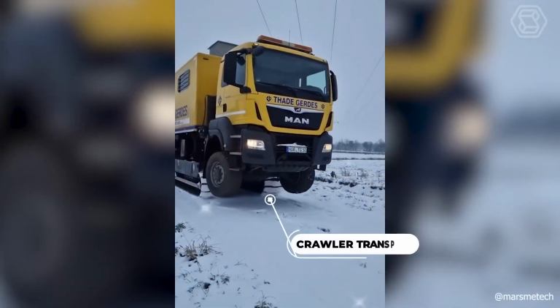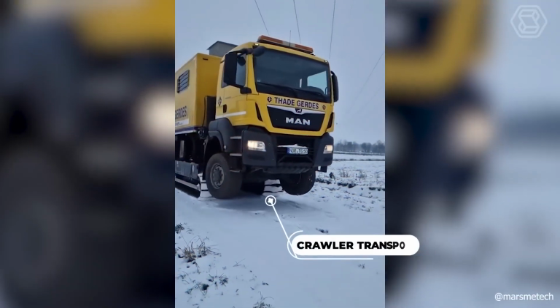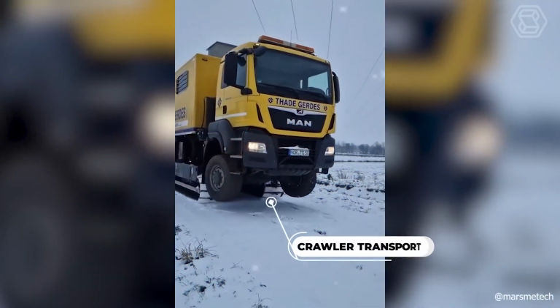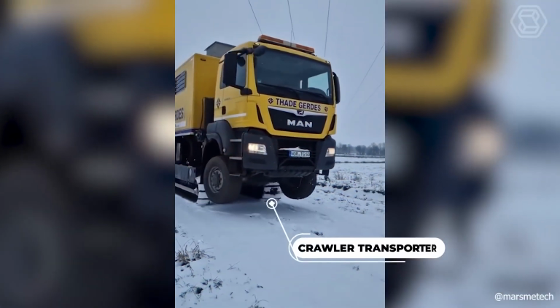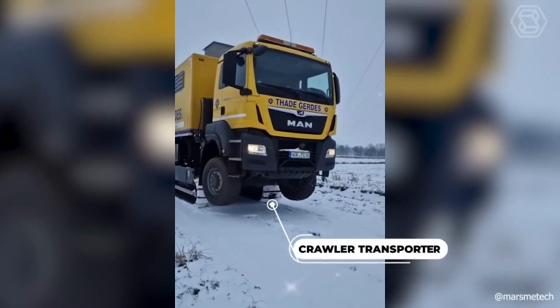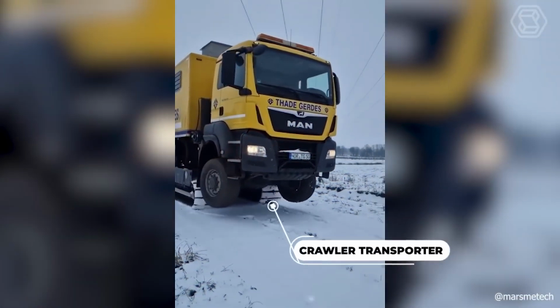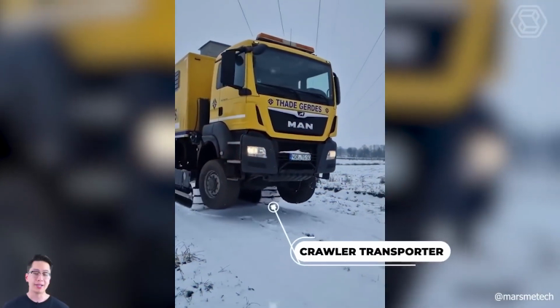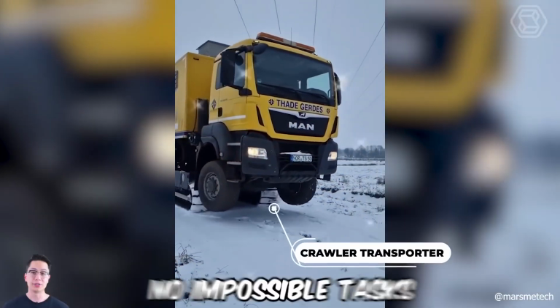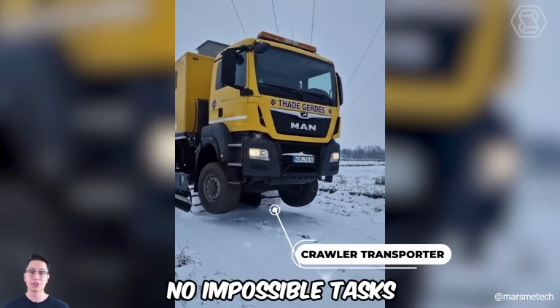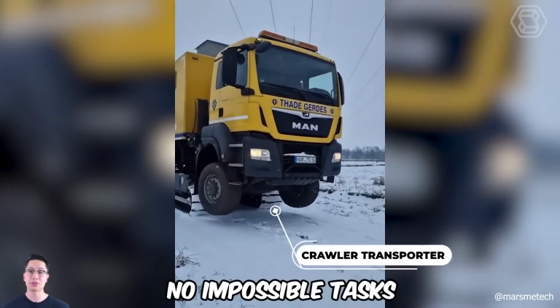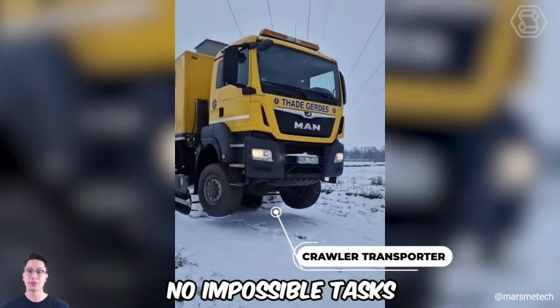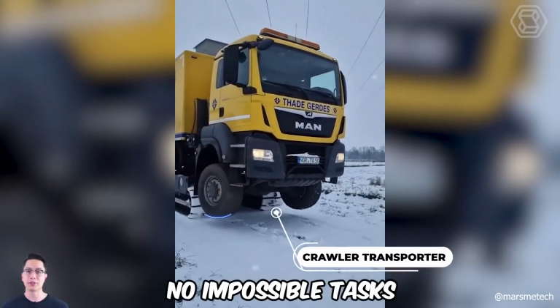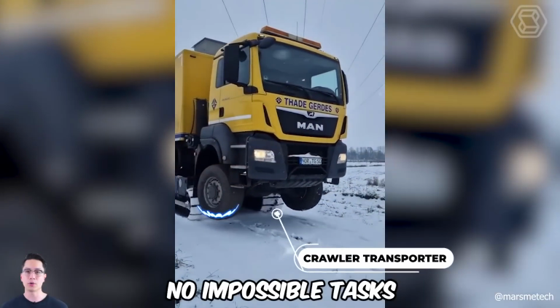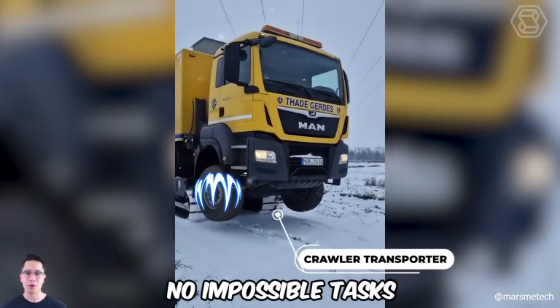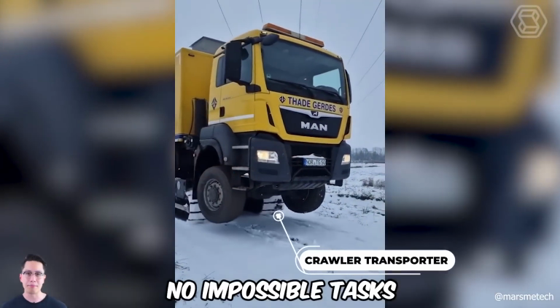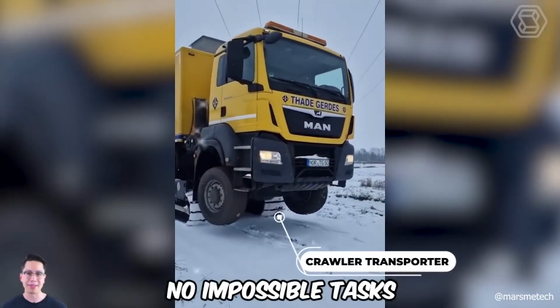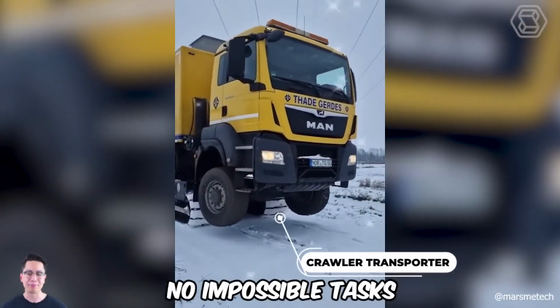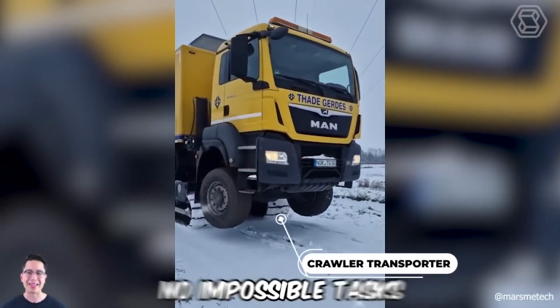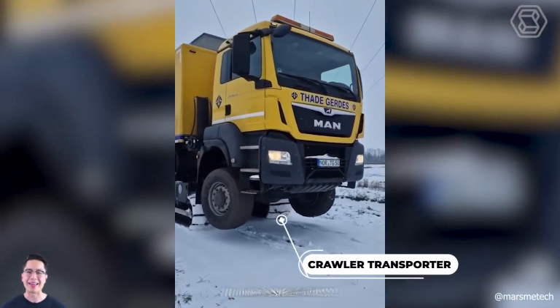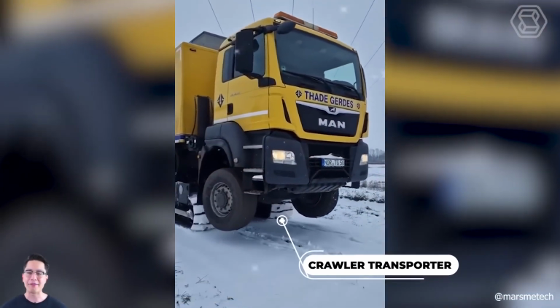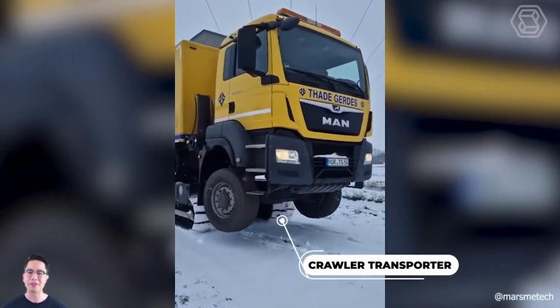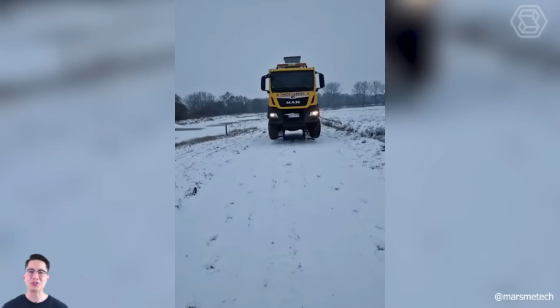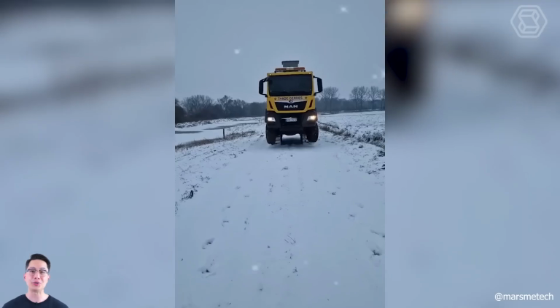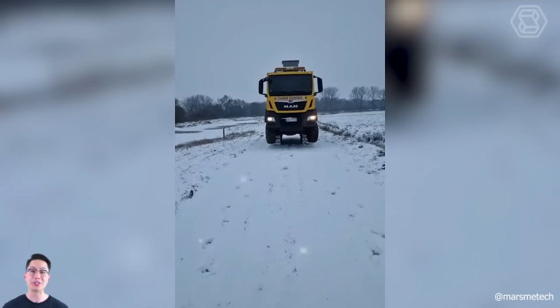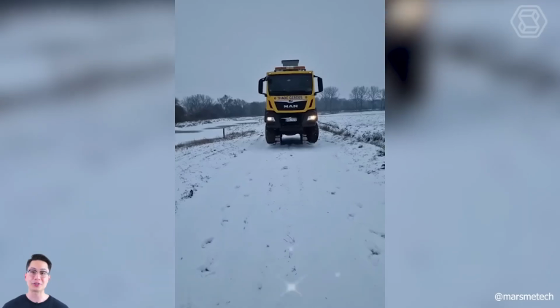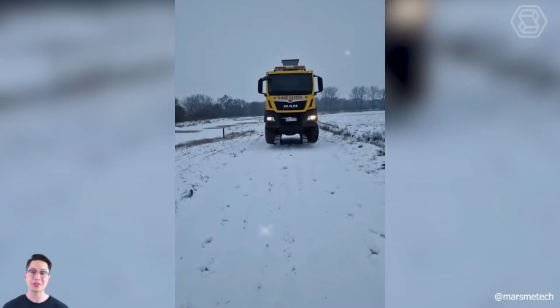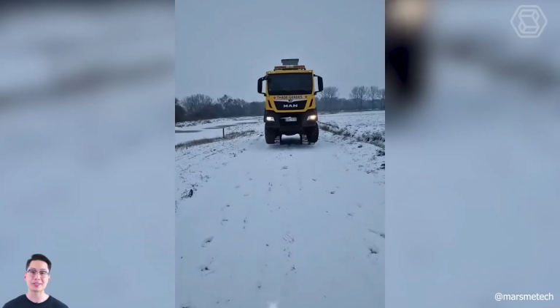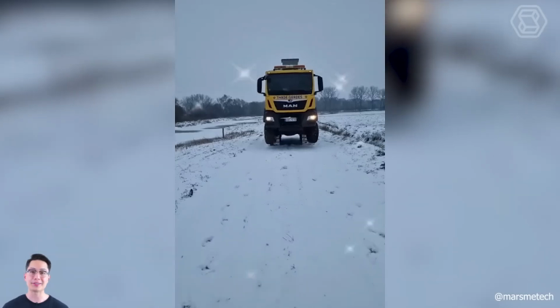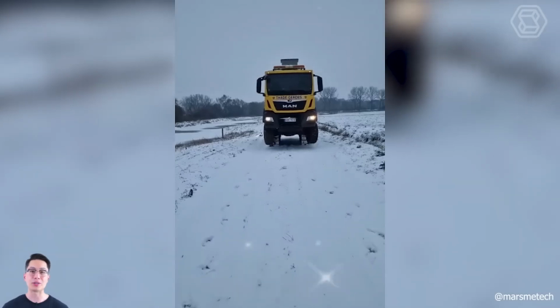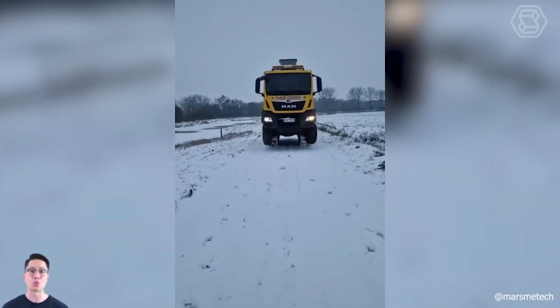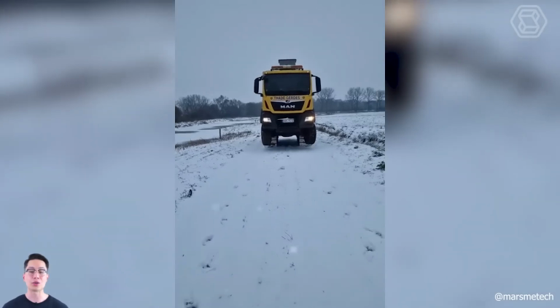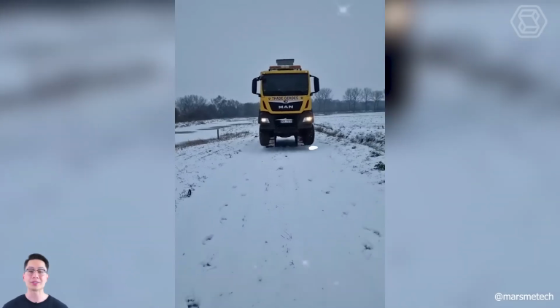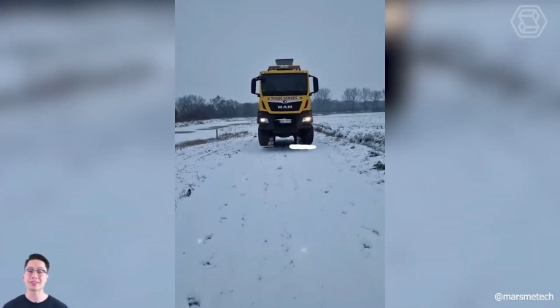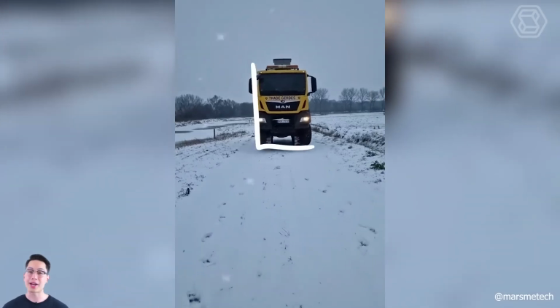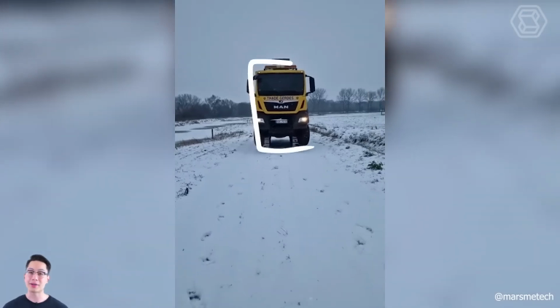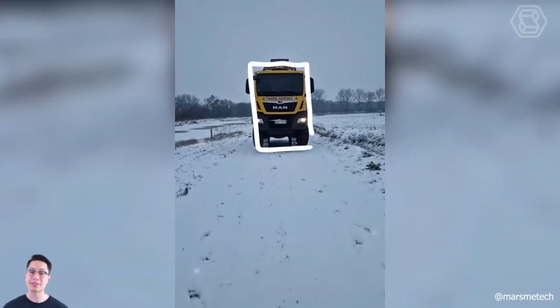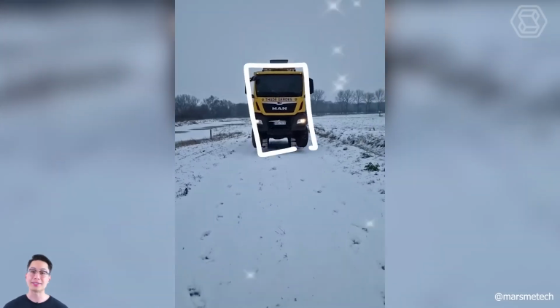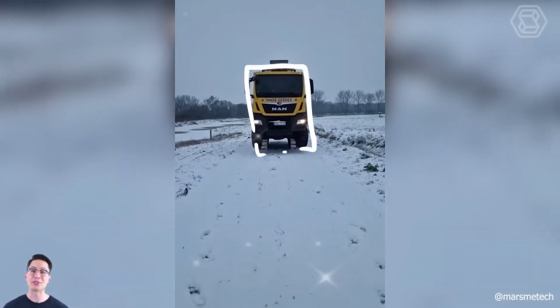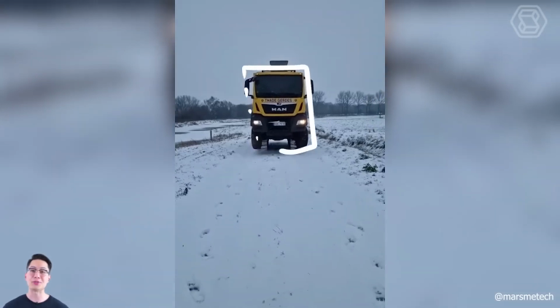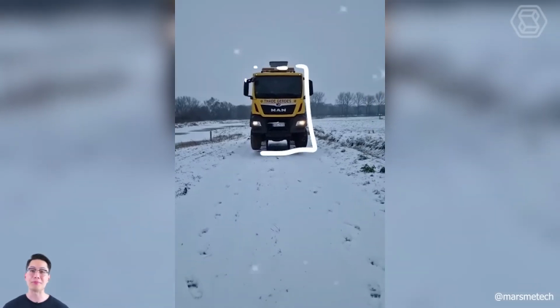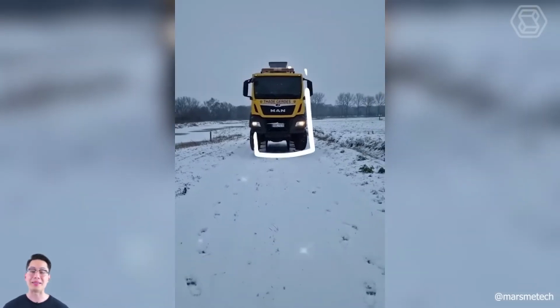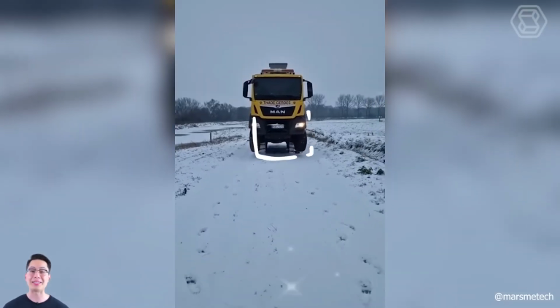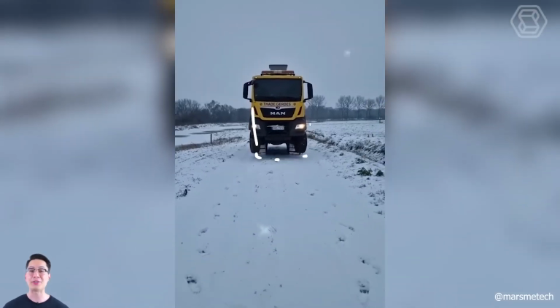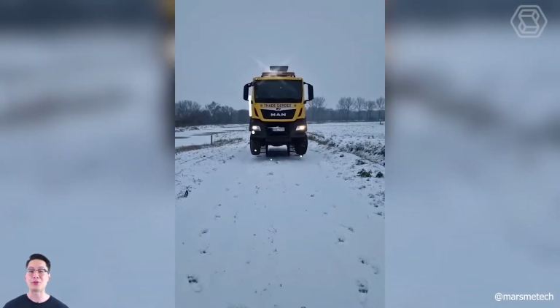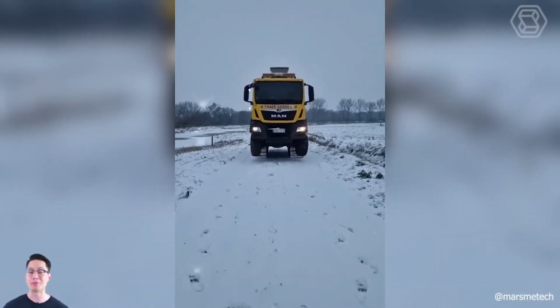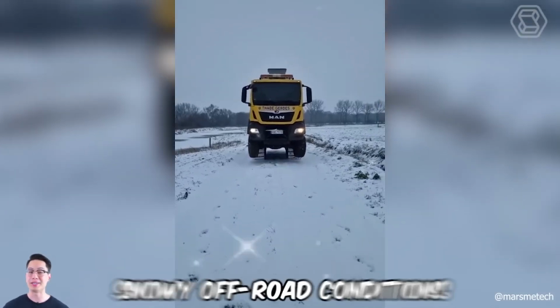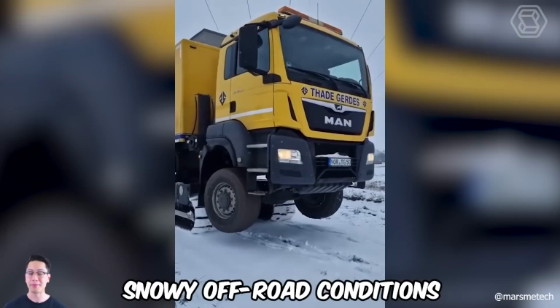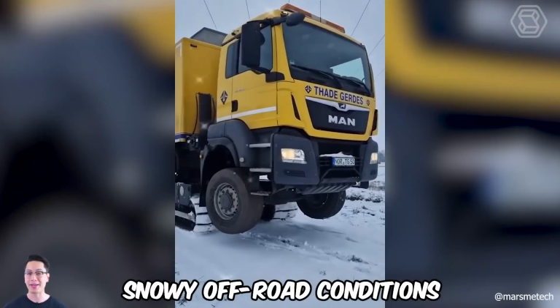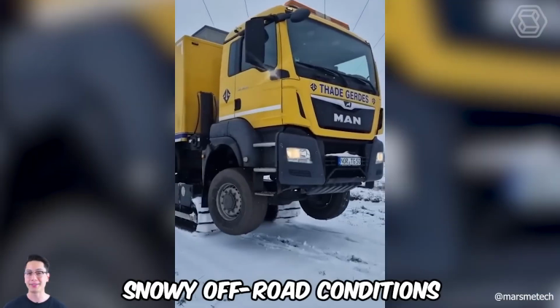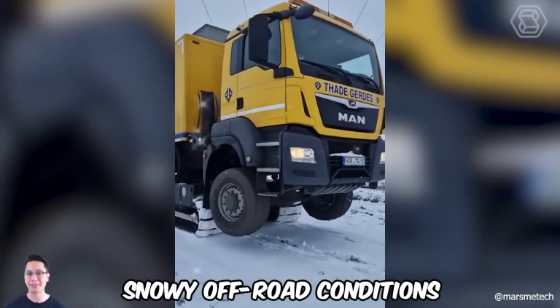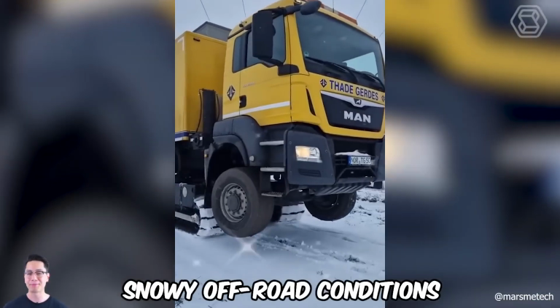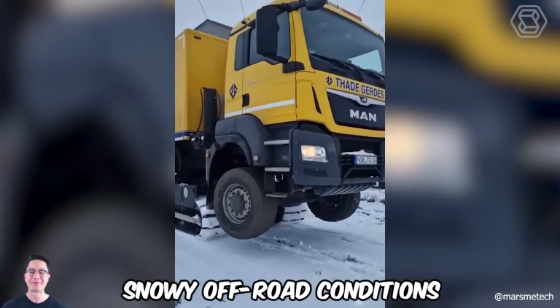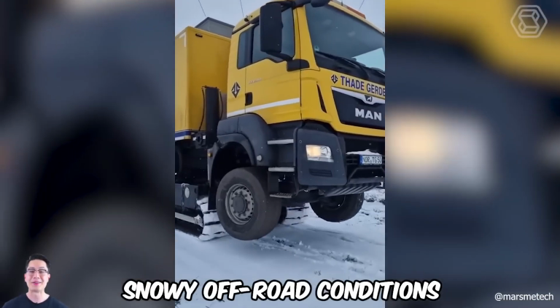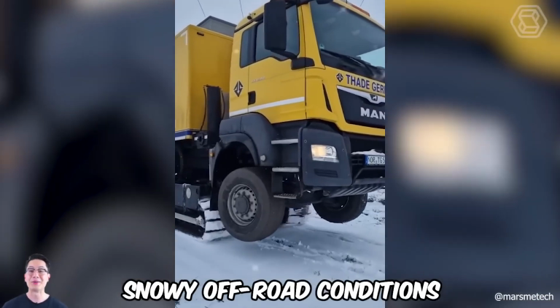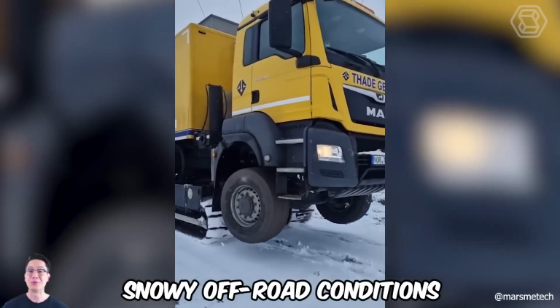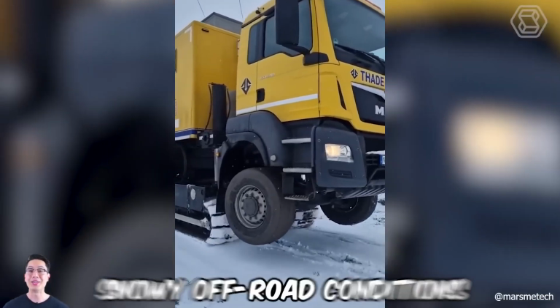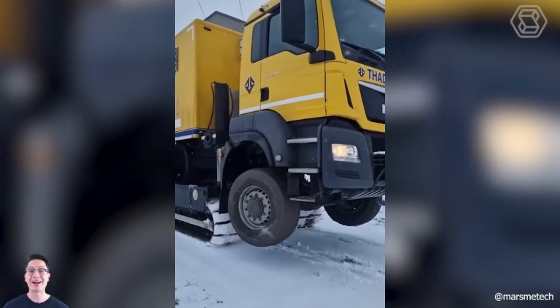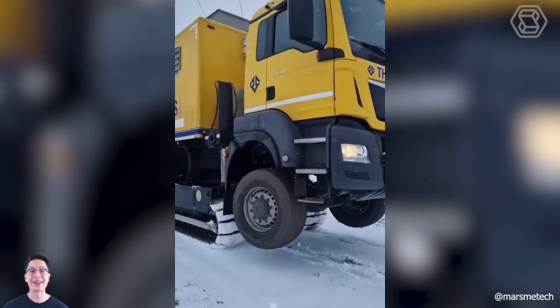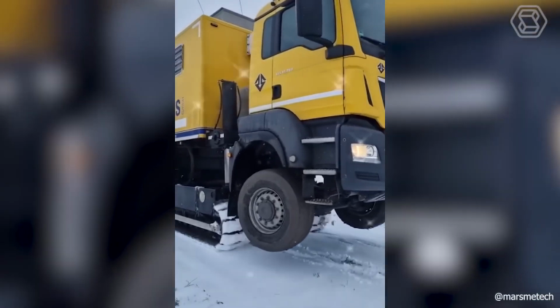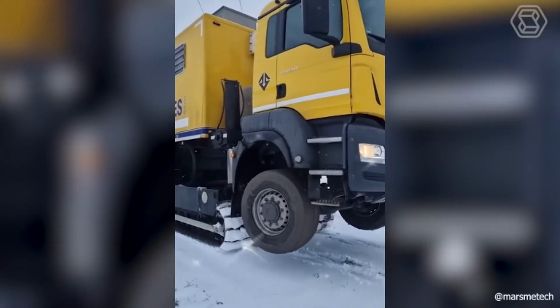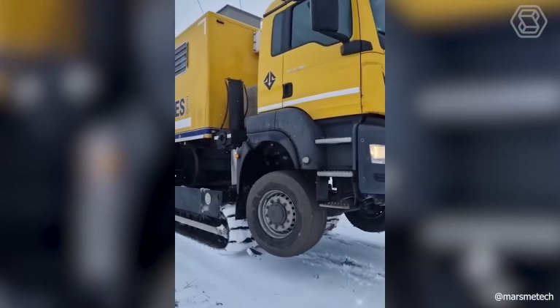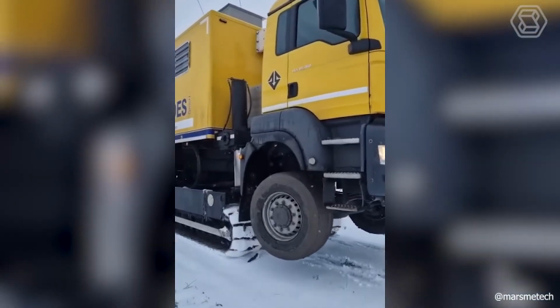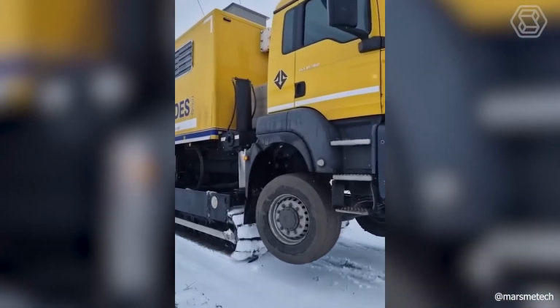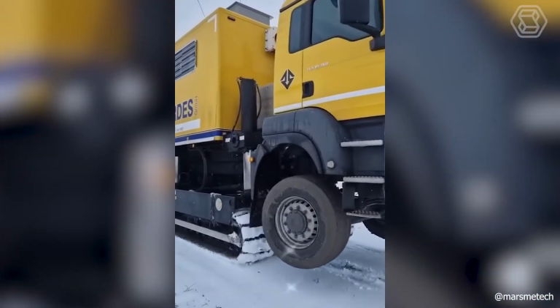There is no impossible task for the crawler-transporter. Moving a large construction machine in snowy off-road conditions is no problem.